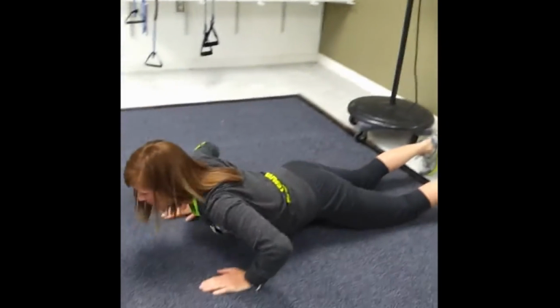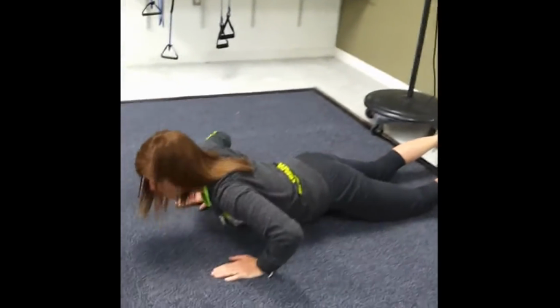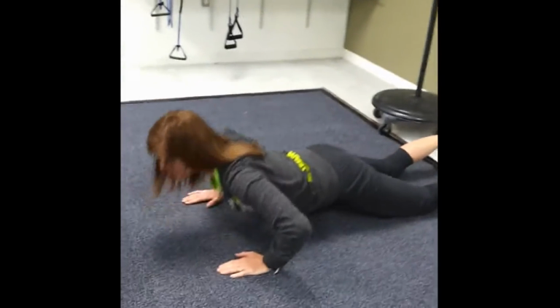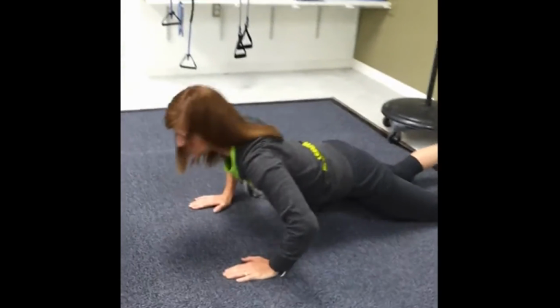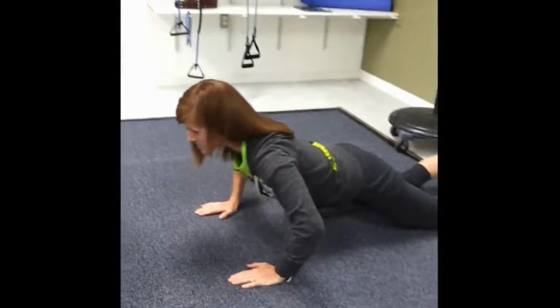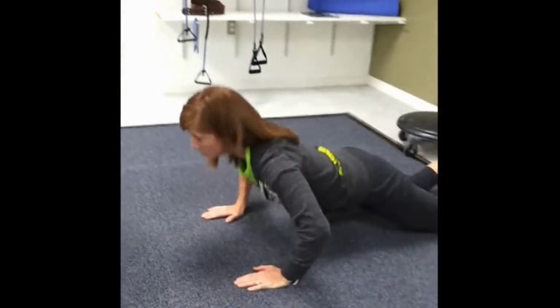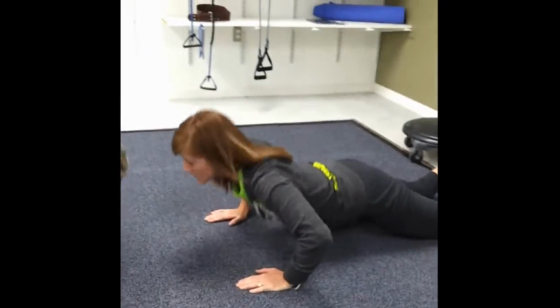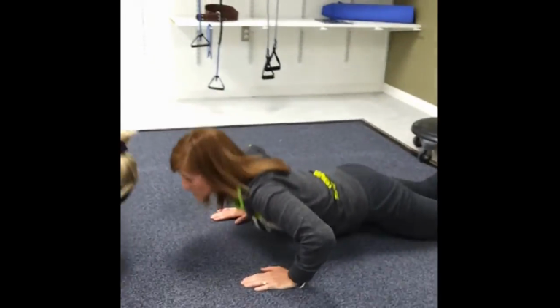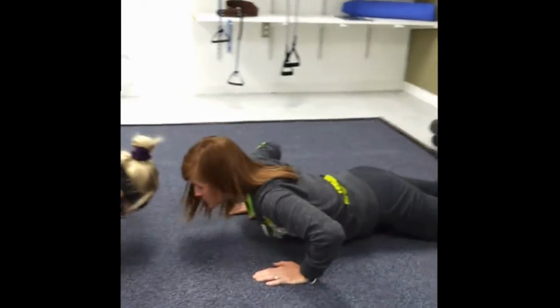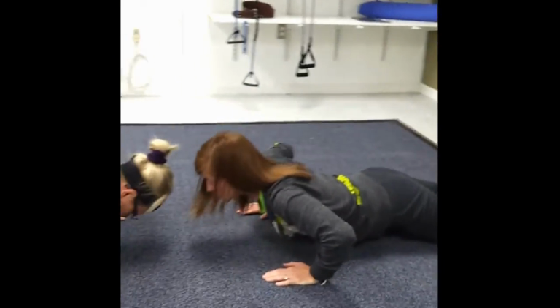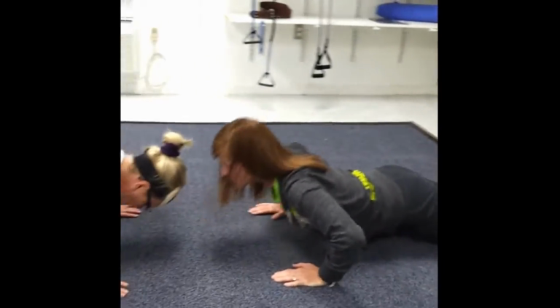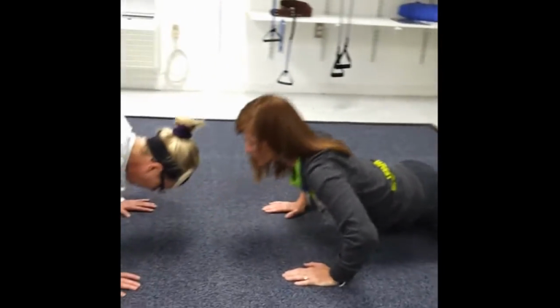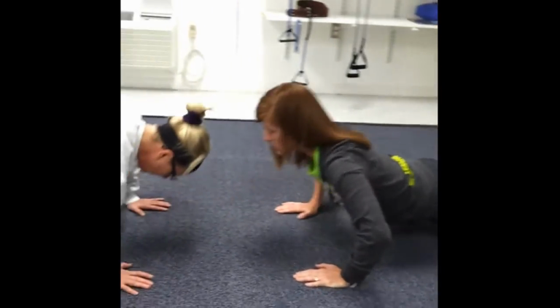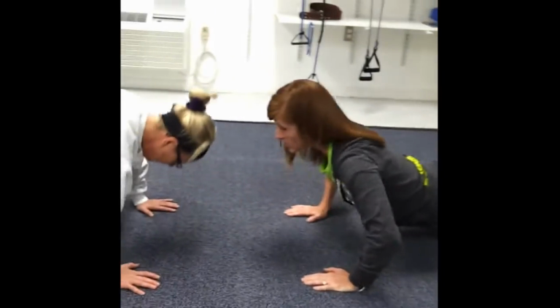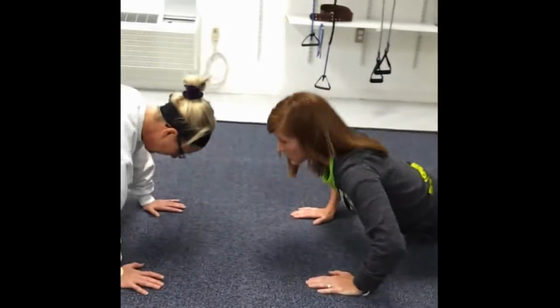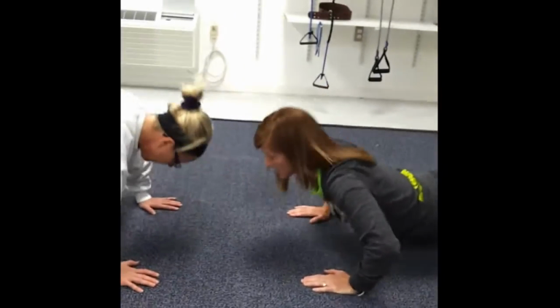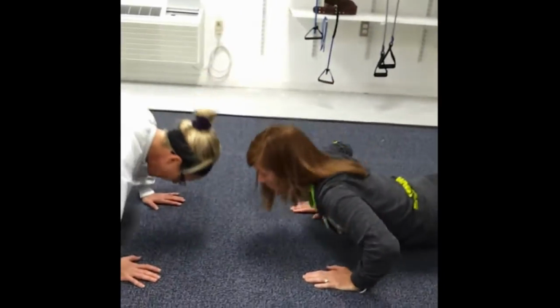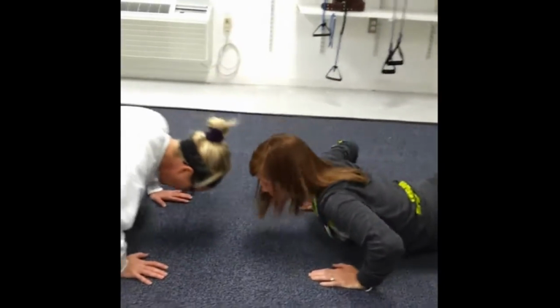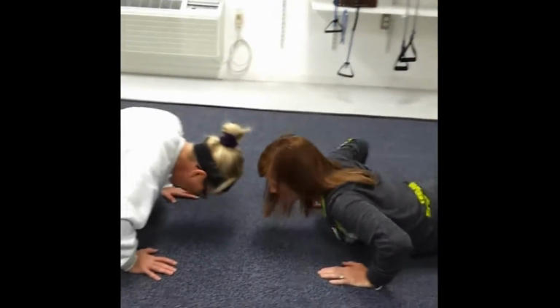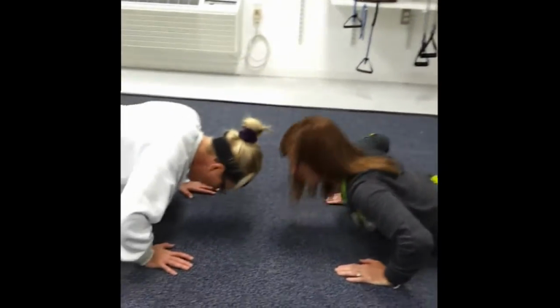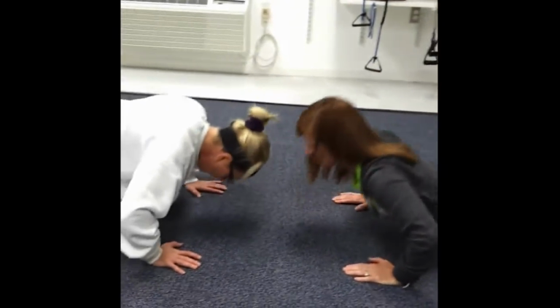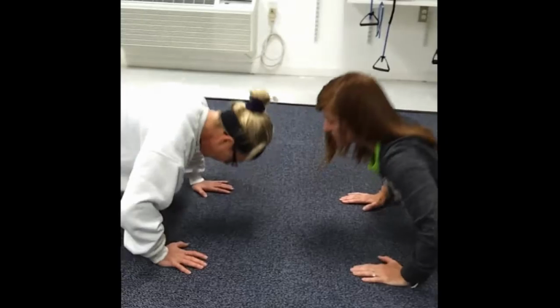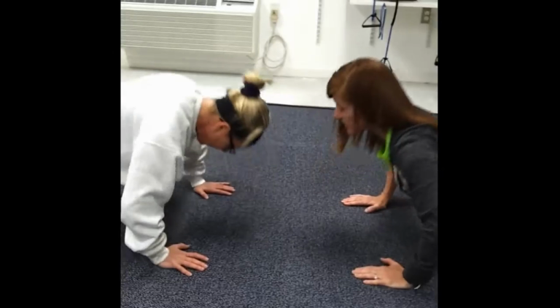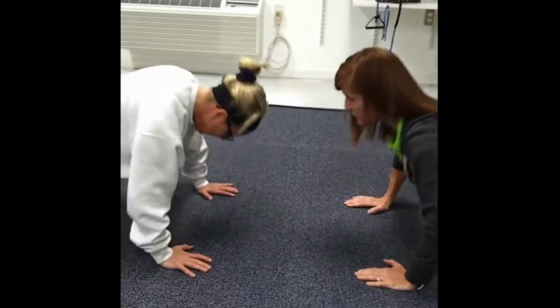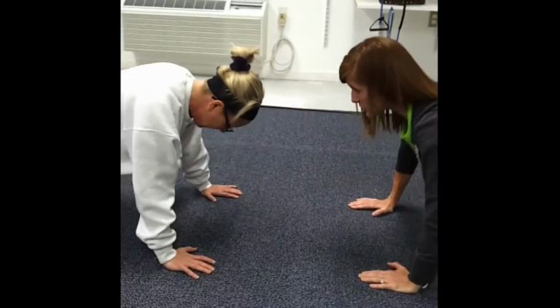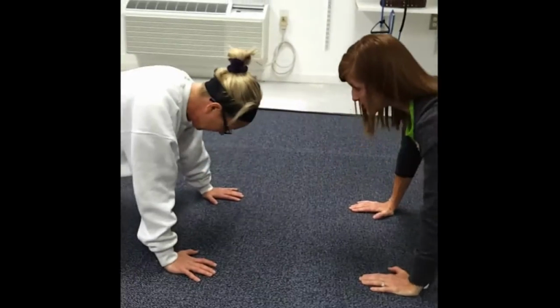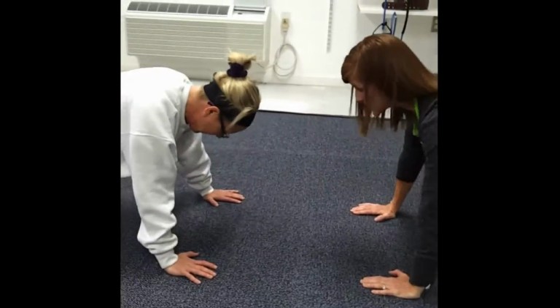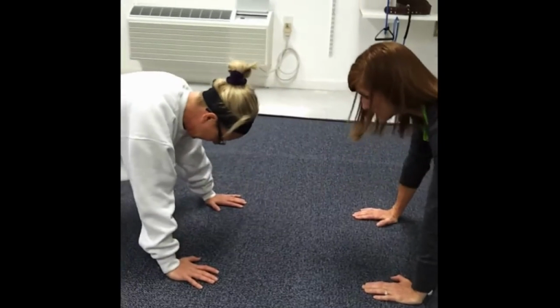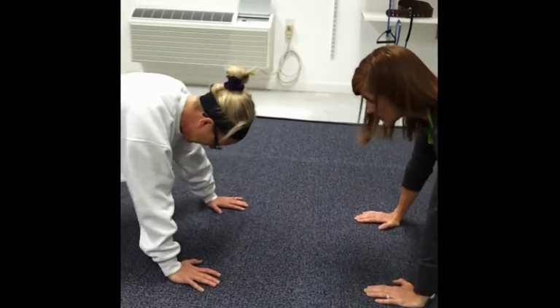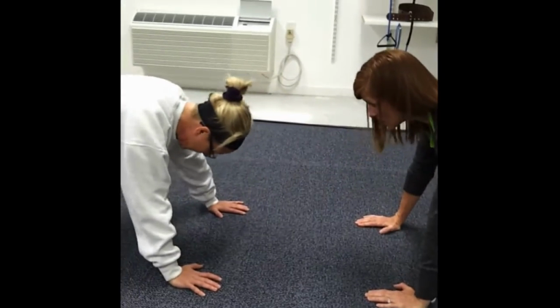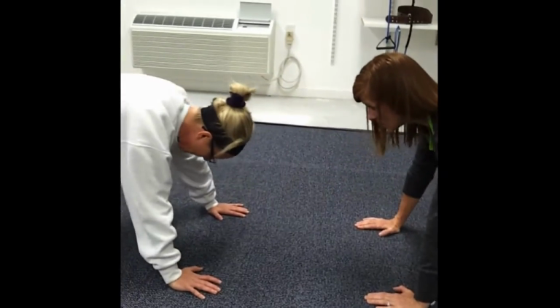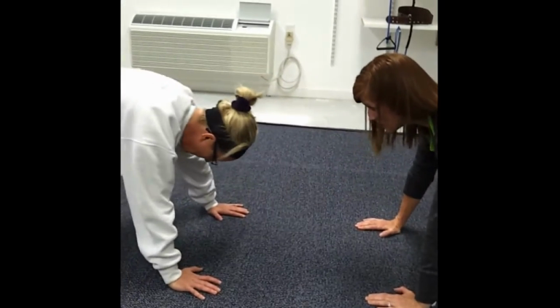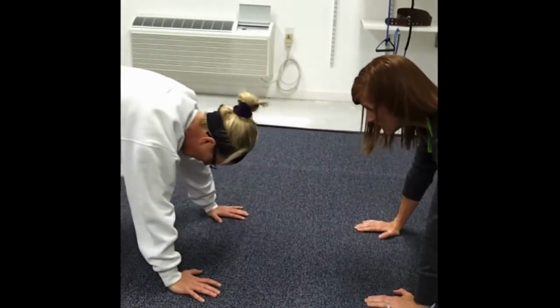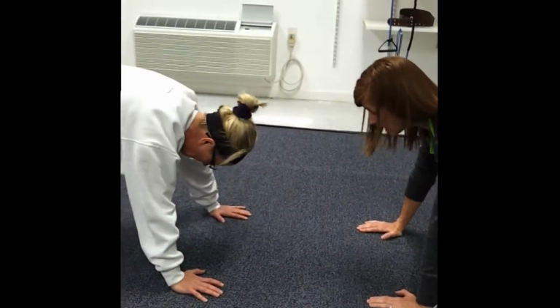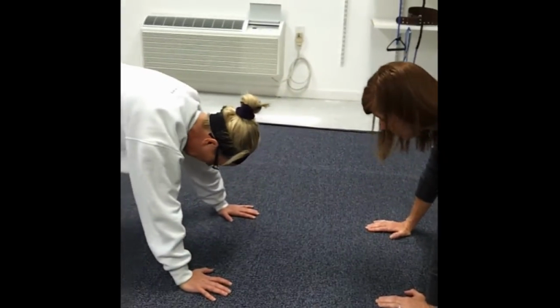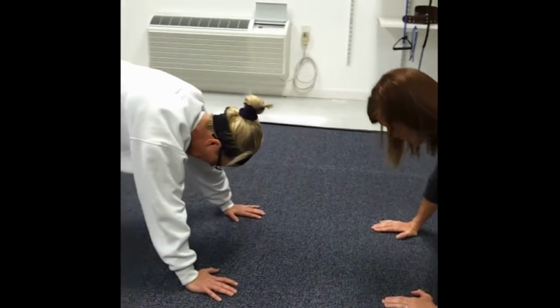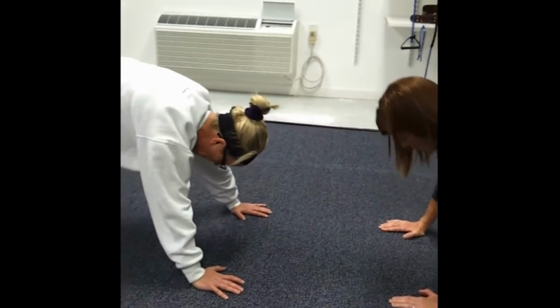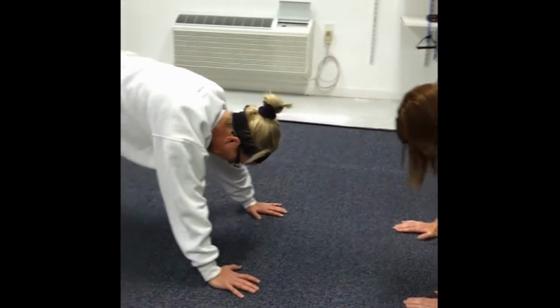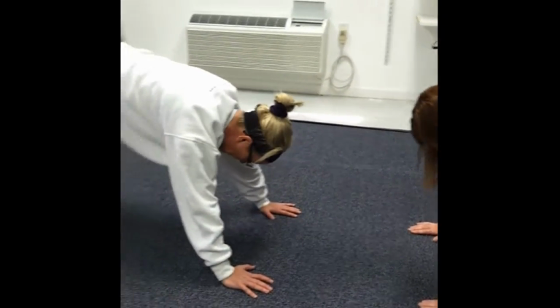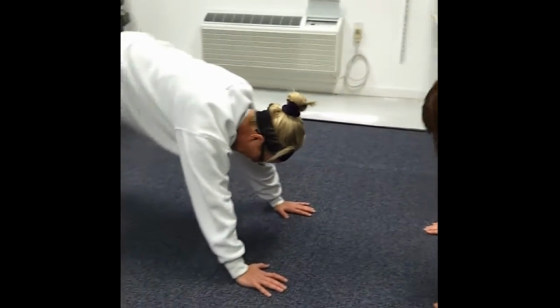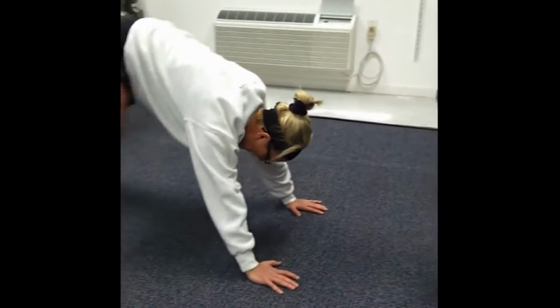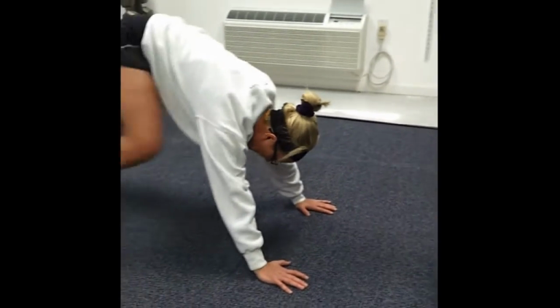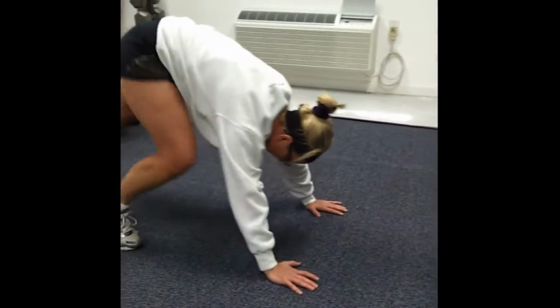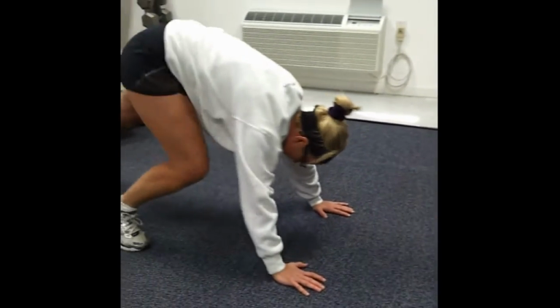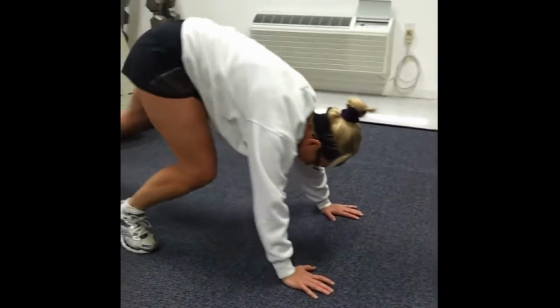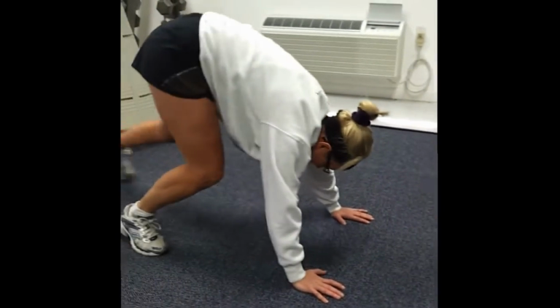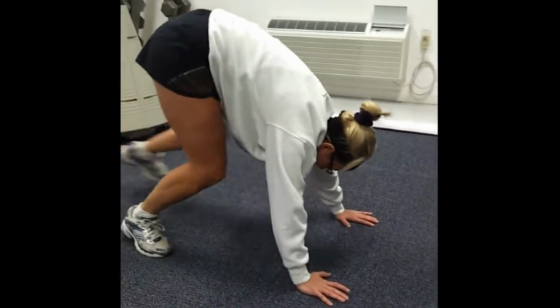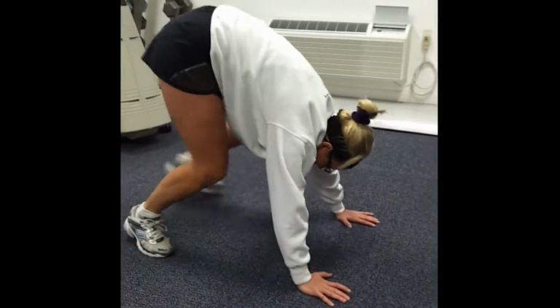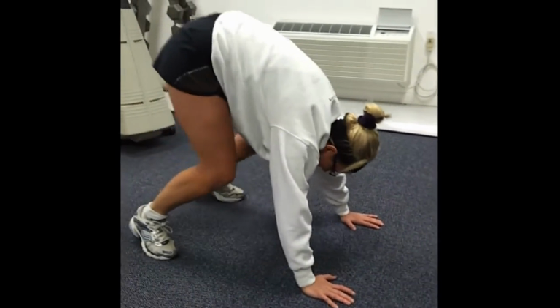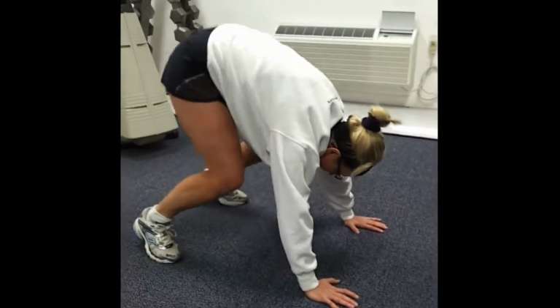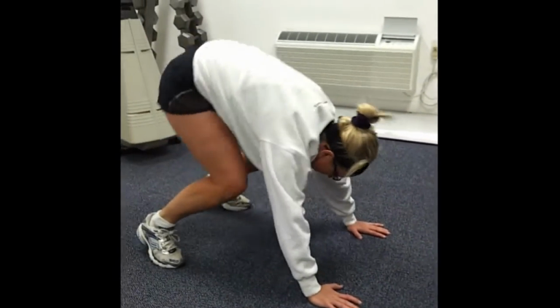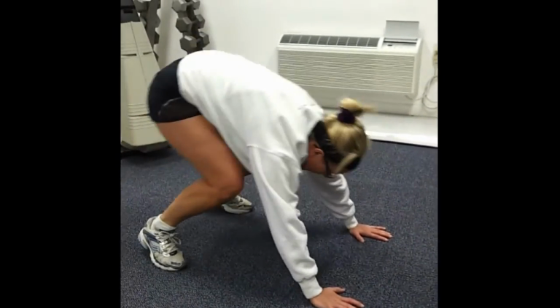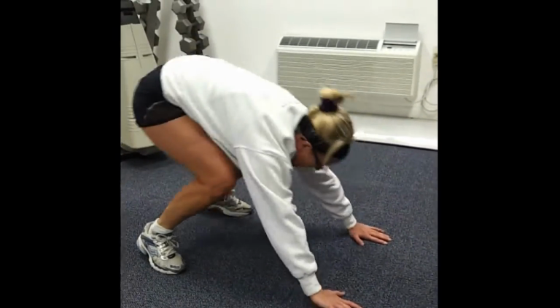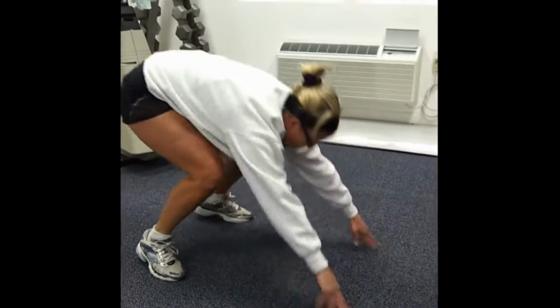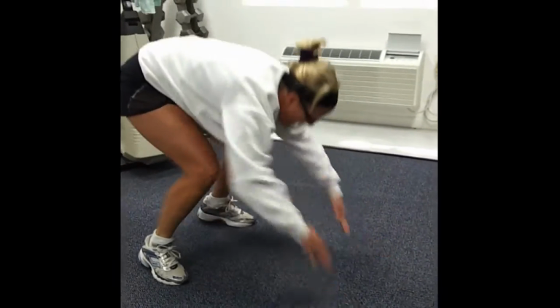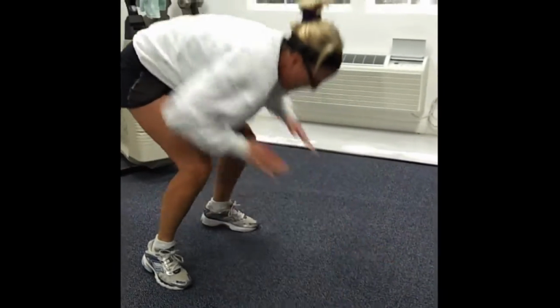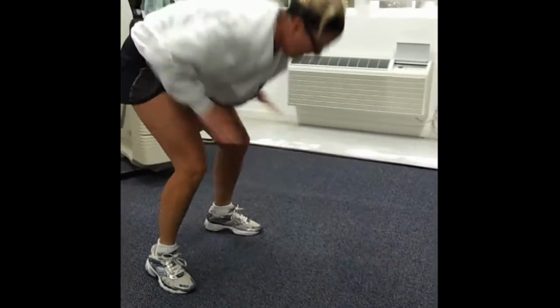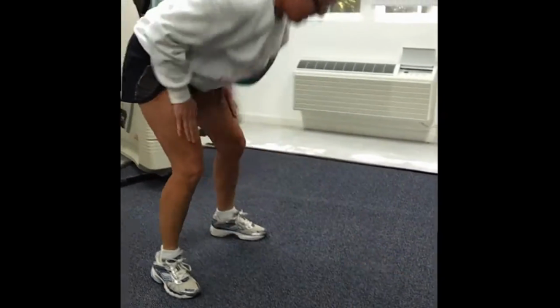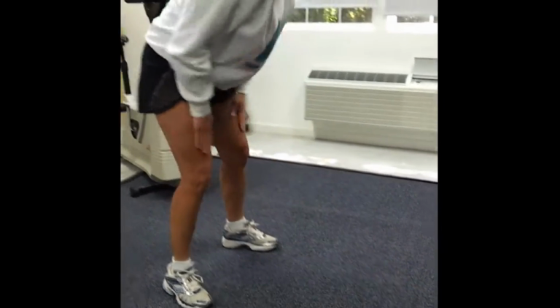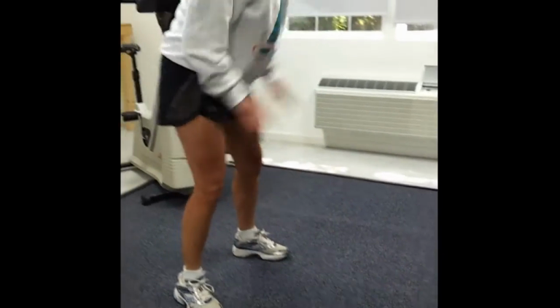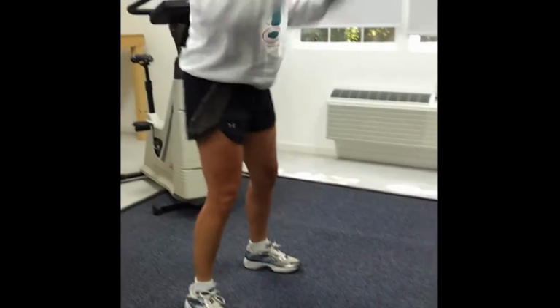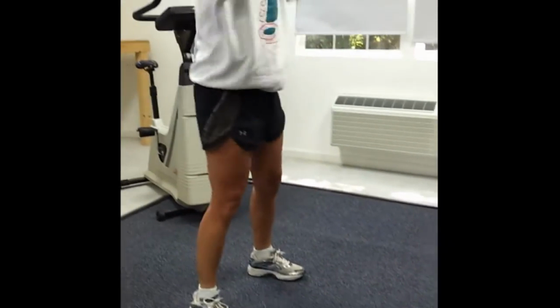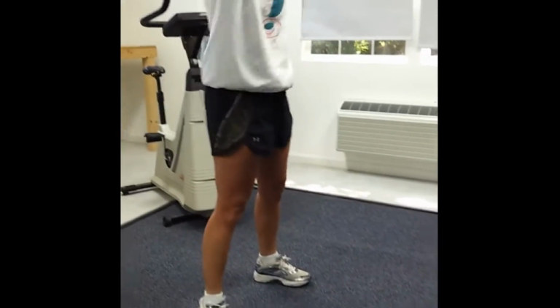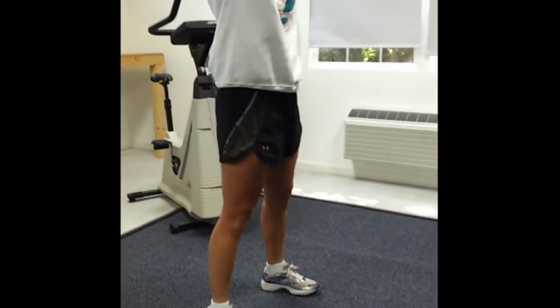One, two, three. Lift your knees. Walk, walk, step, up.